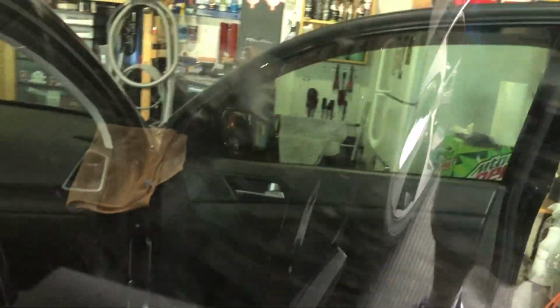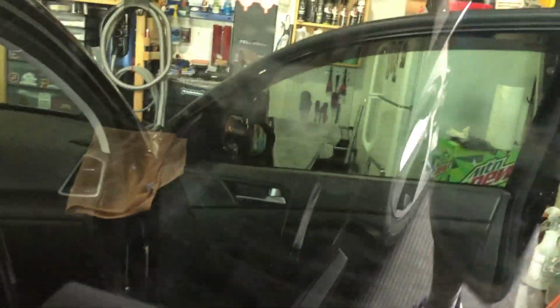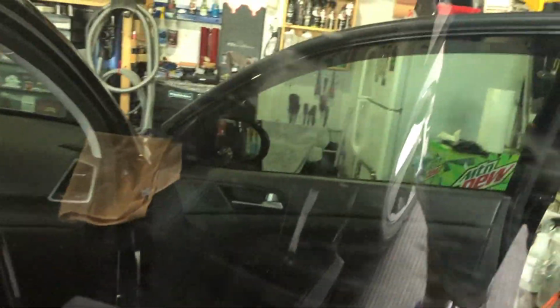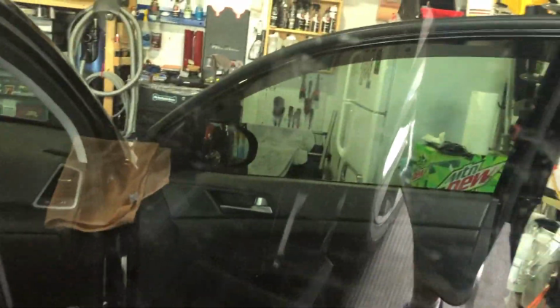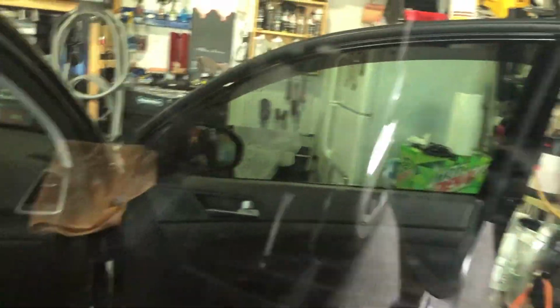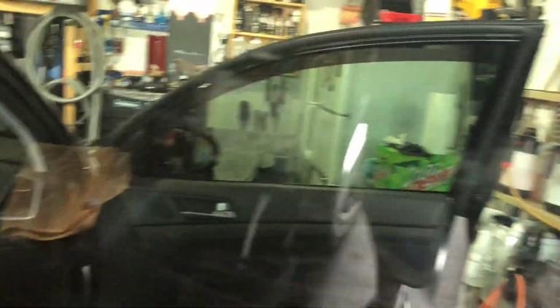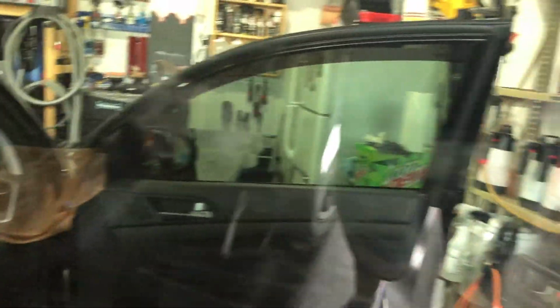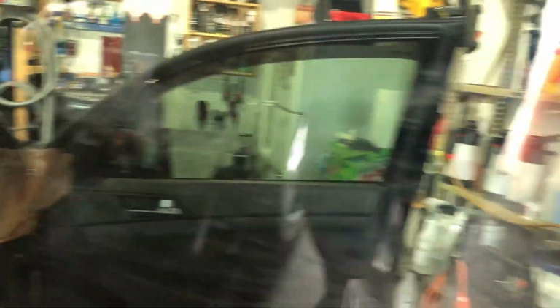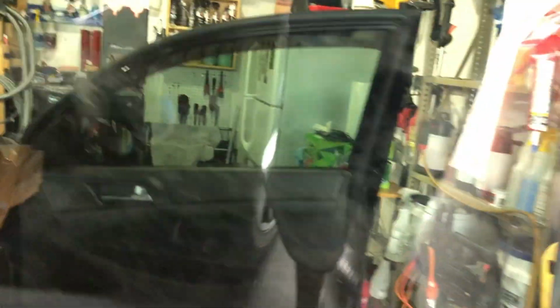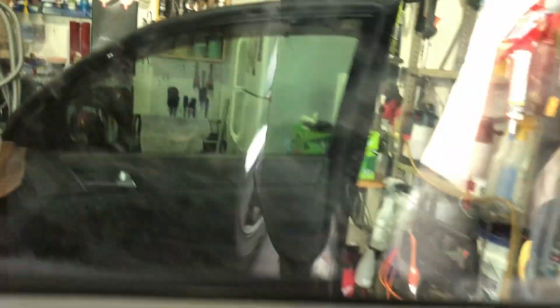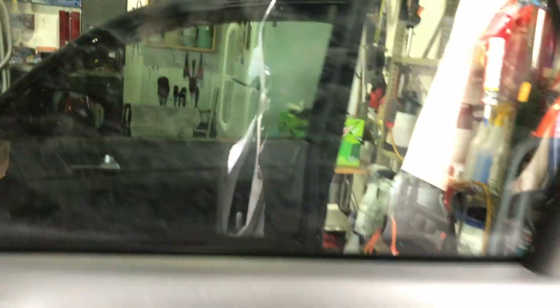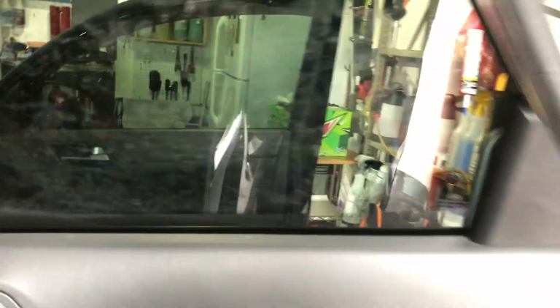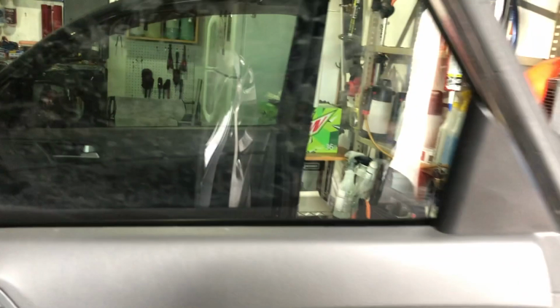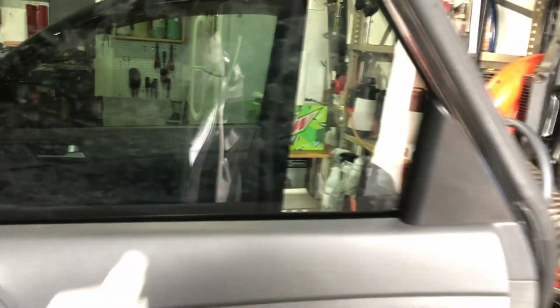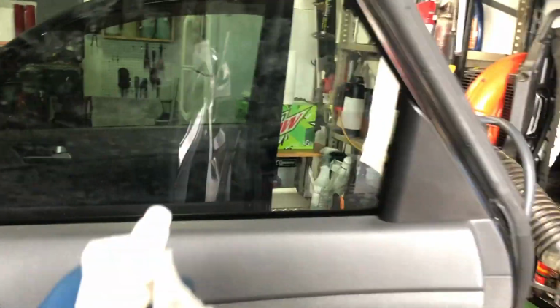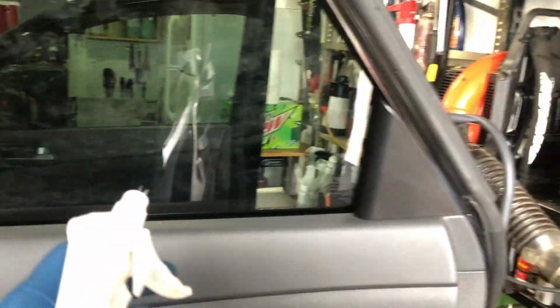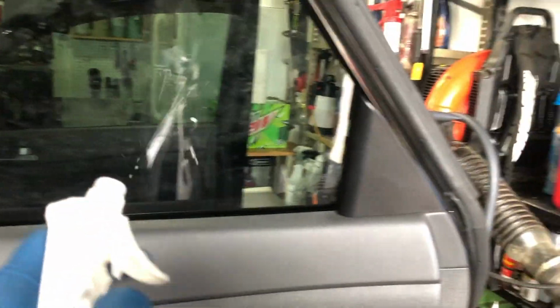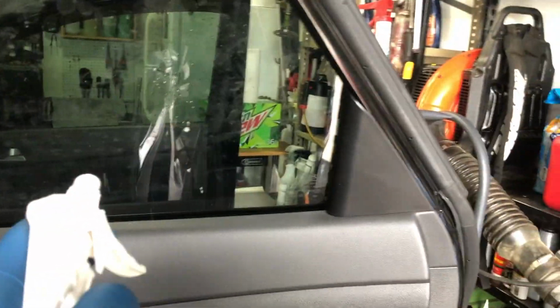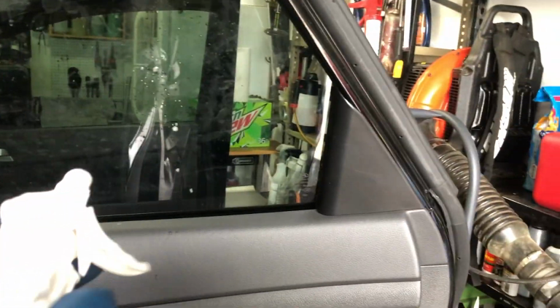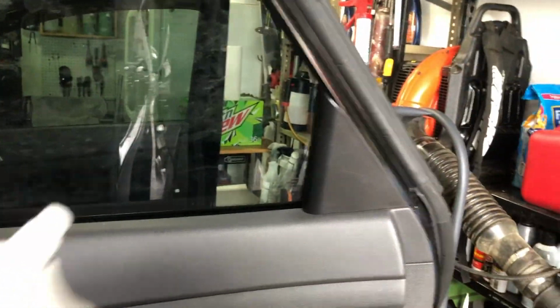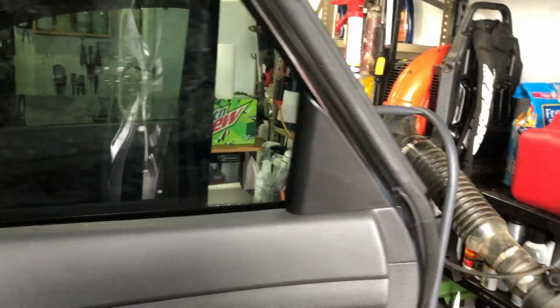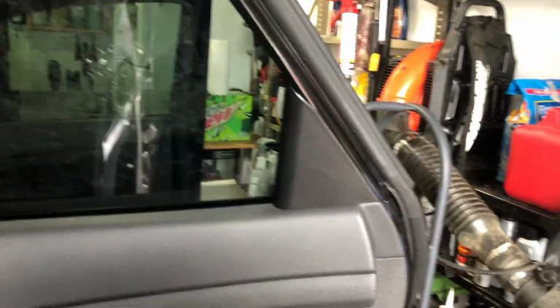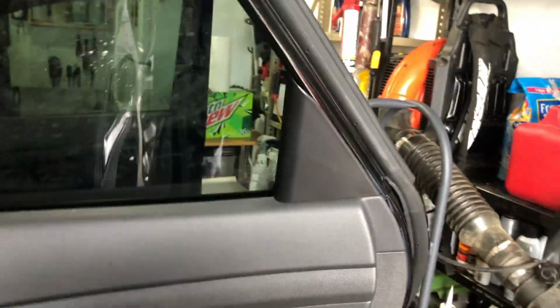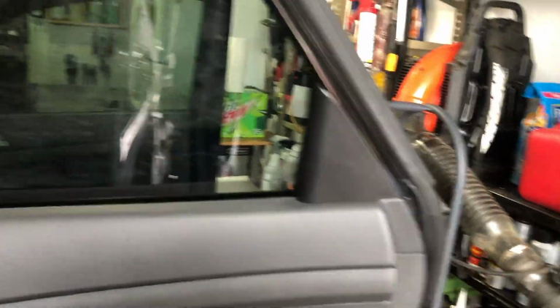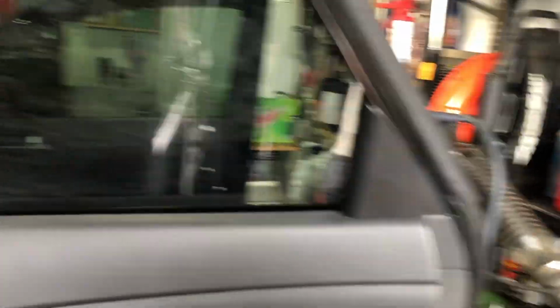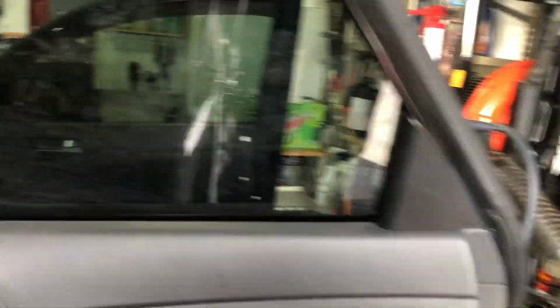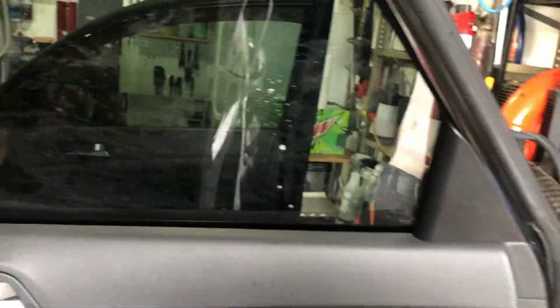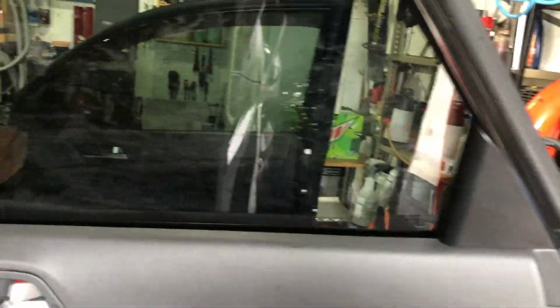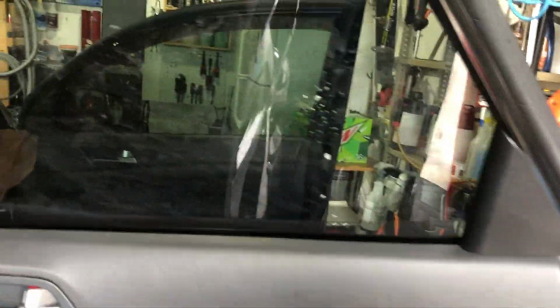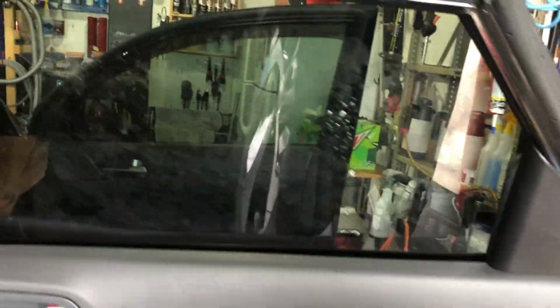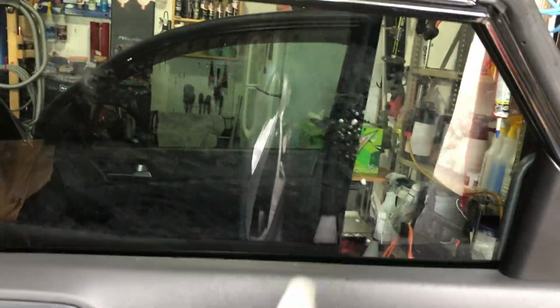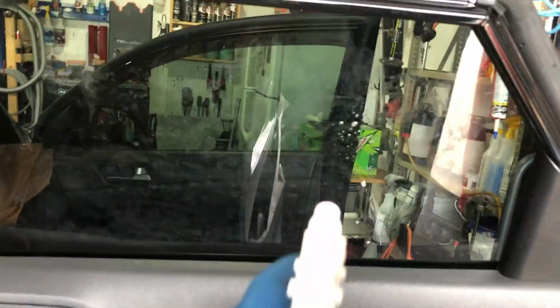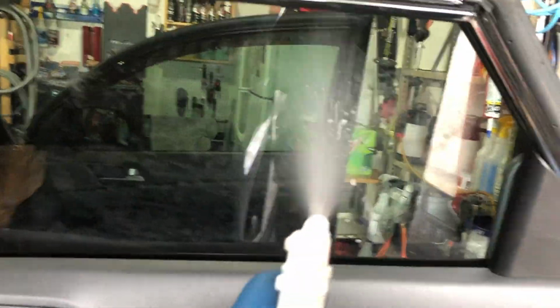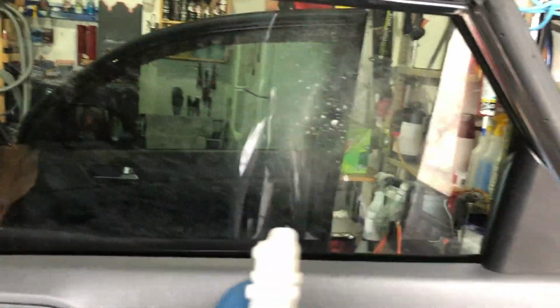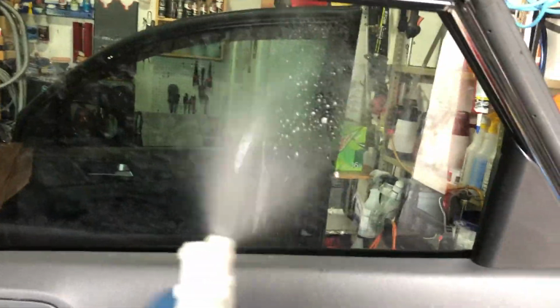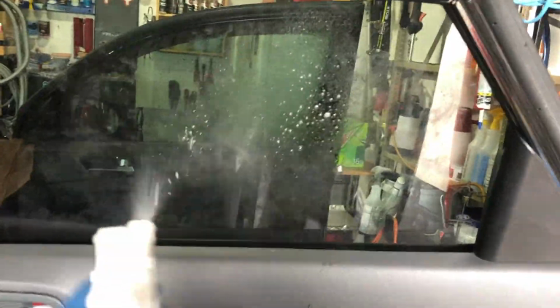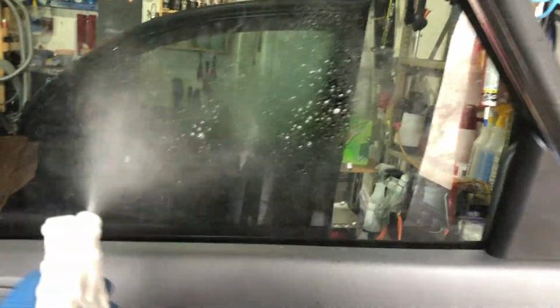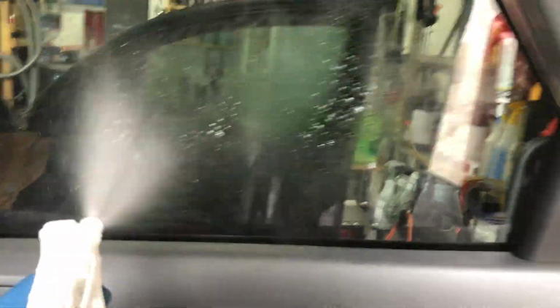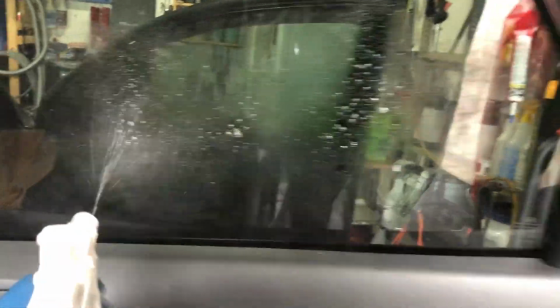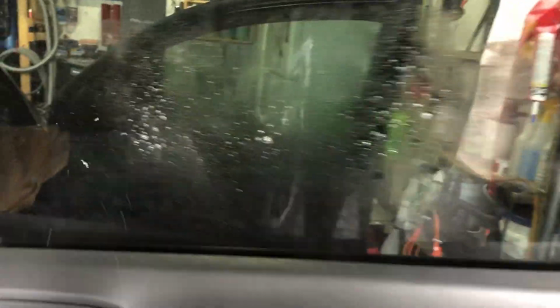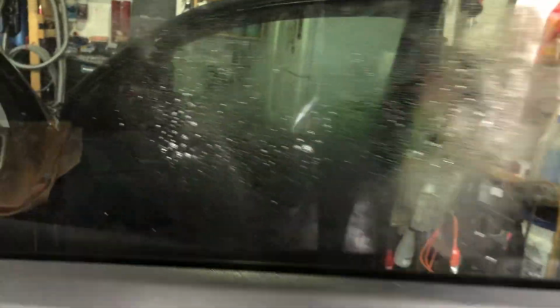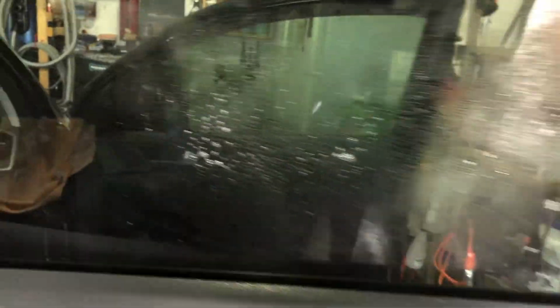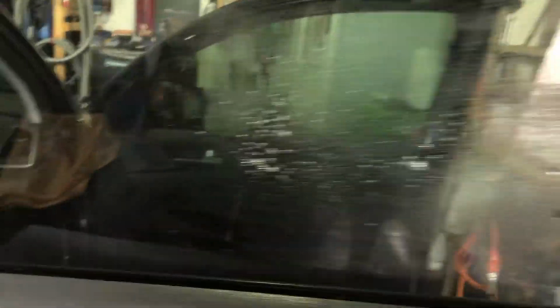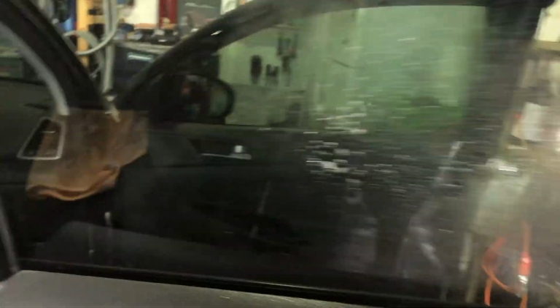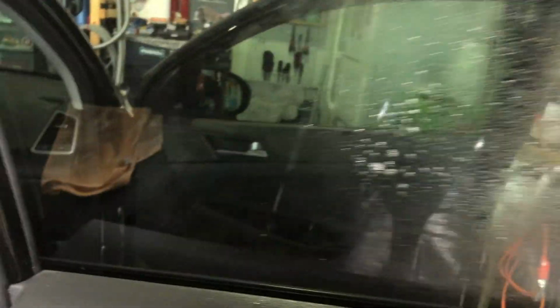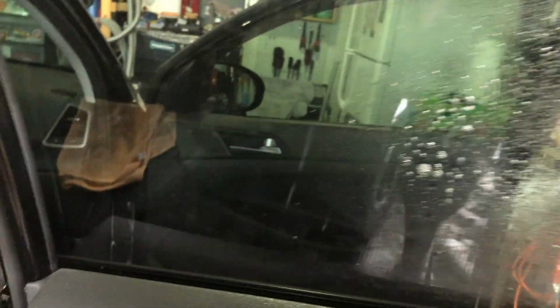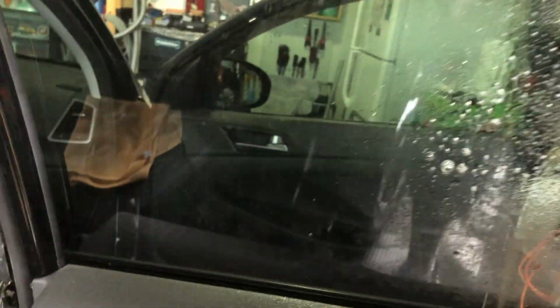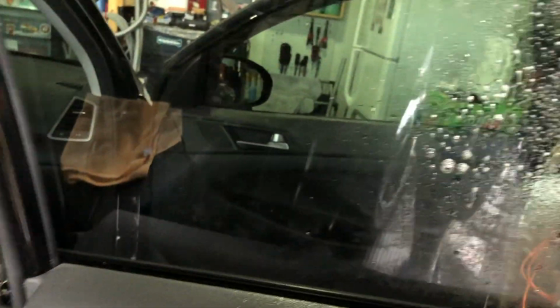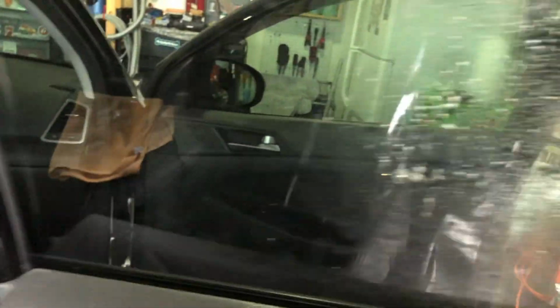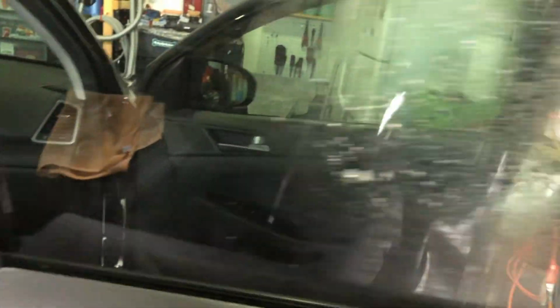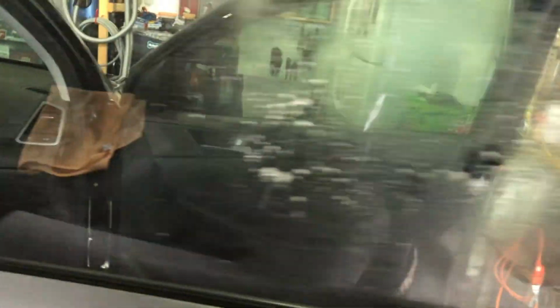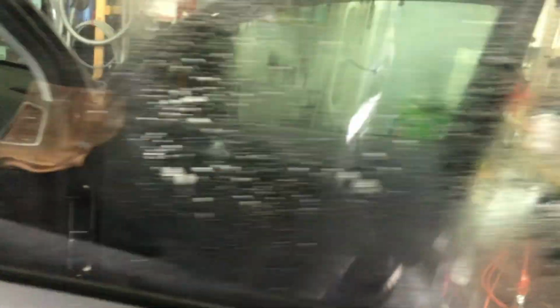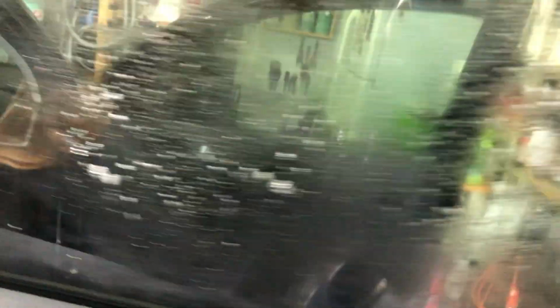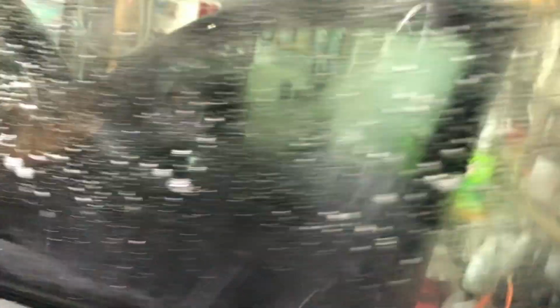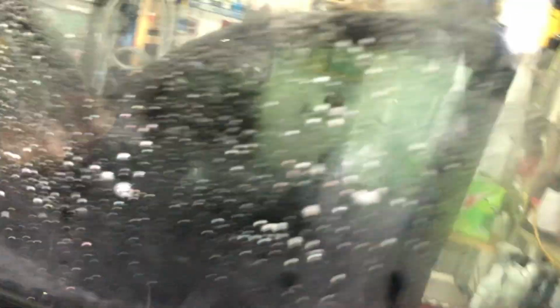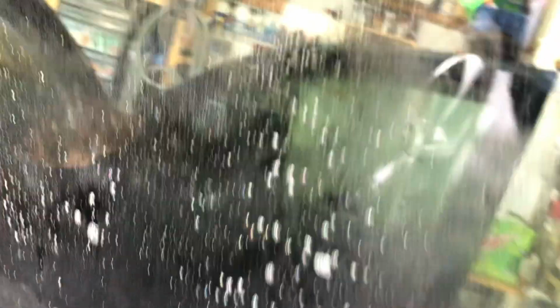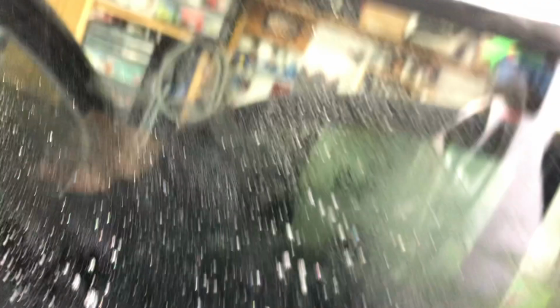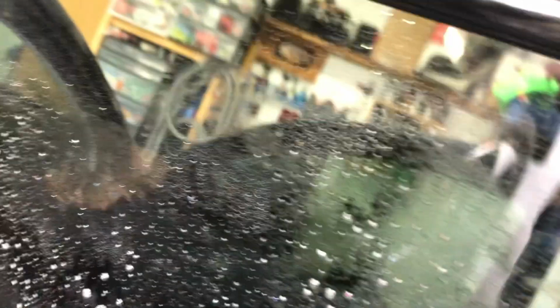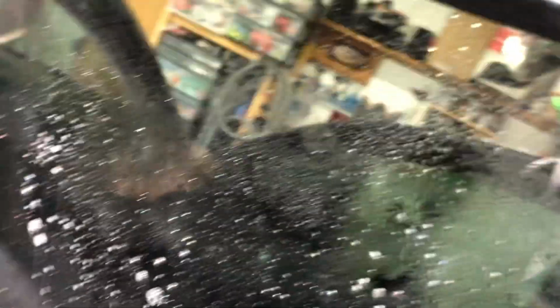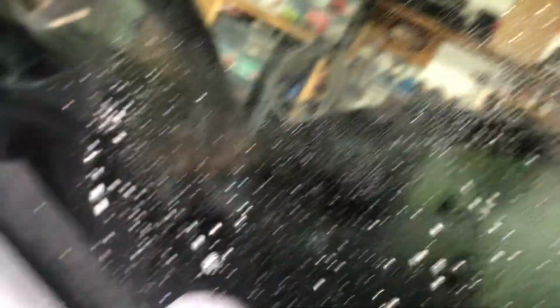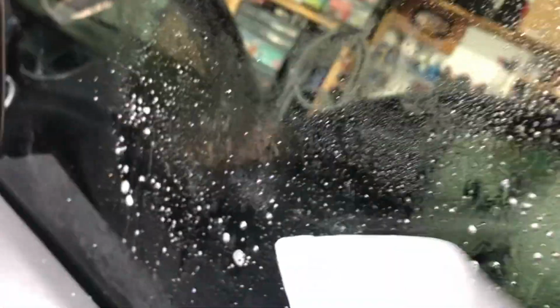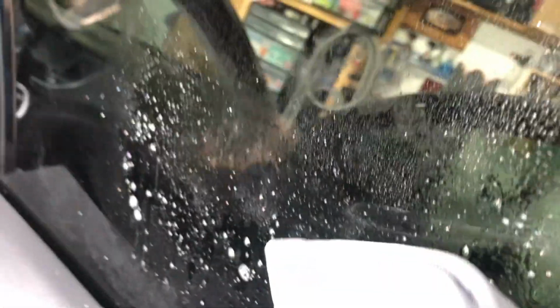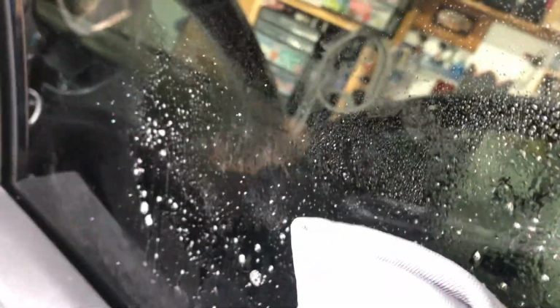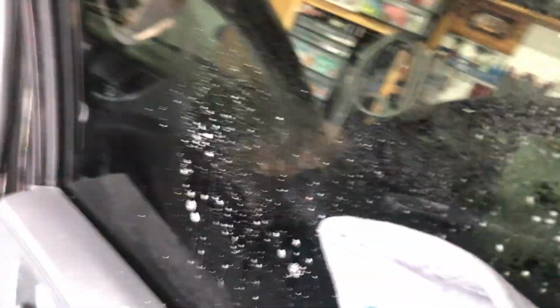Watch this. Hold on — just a little bit of glass cleaner.